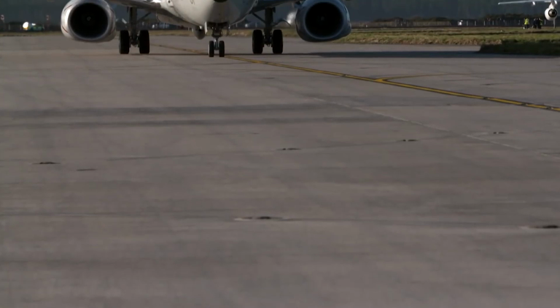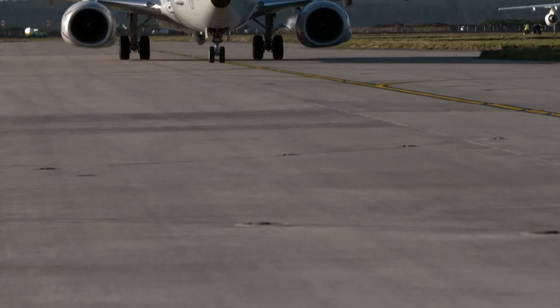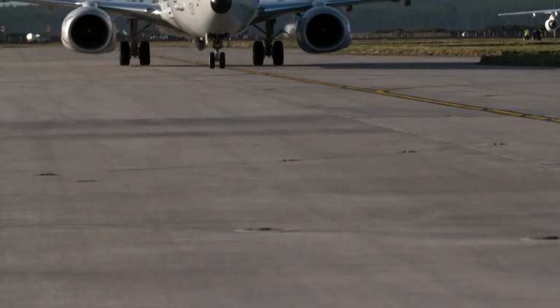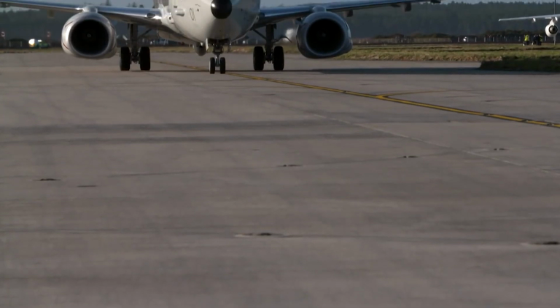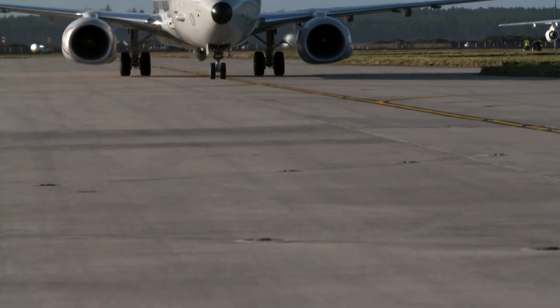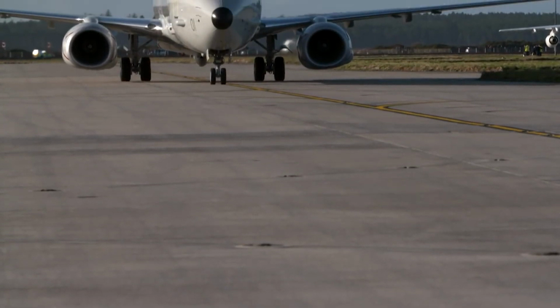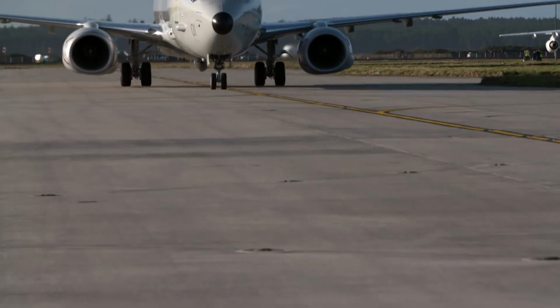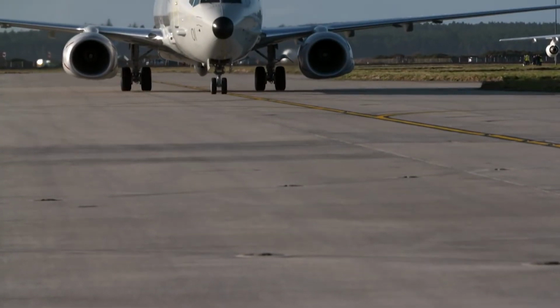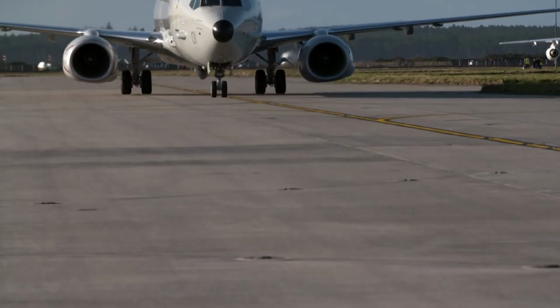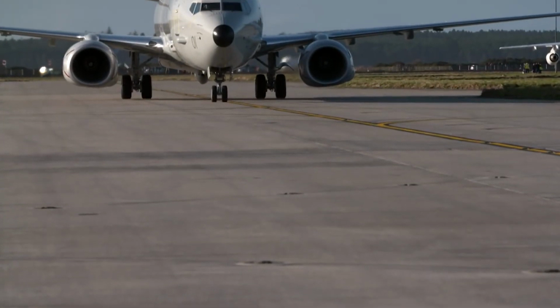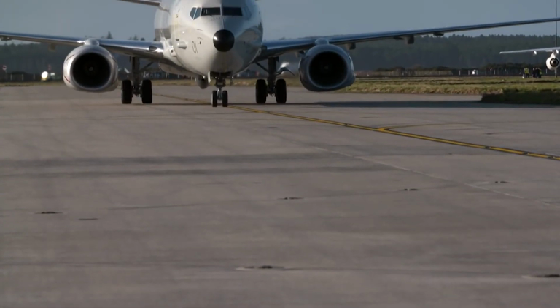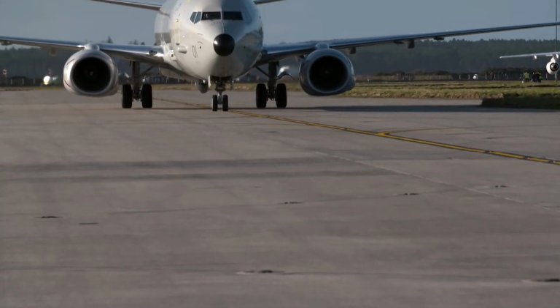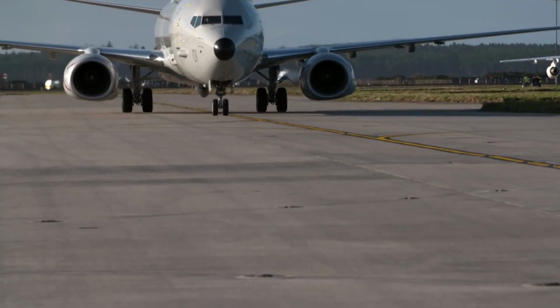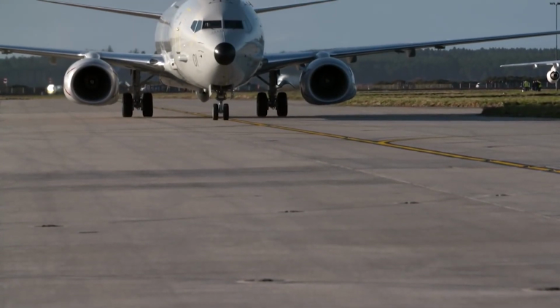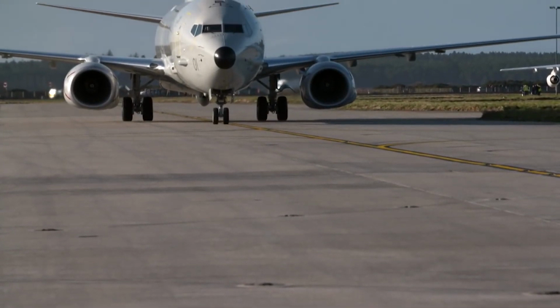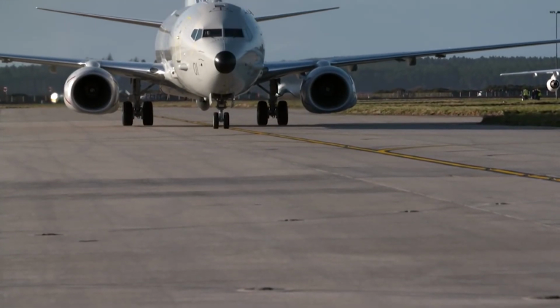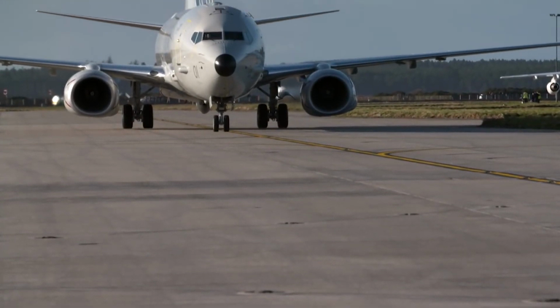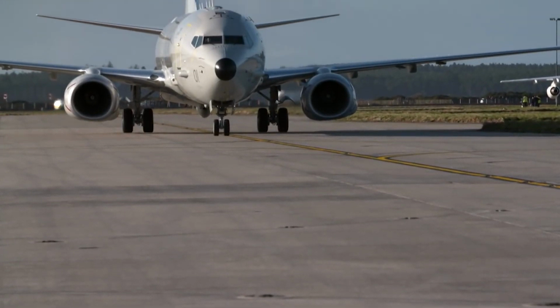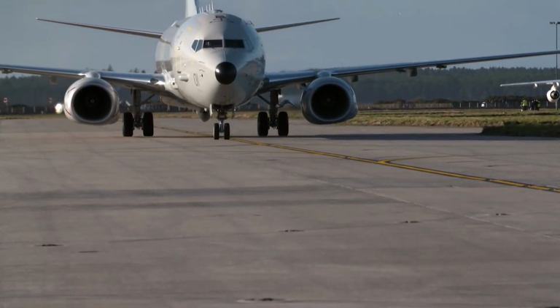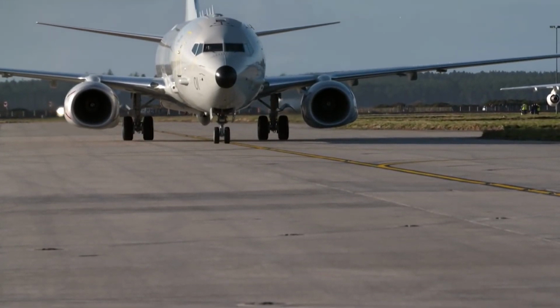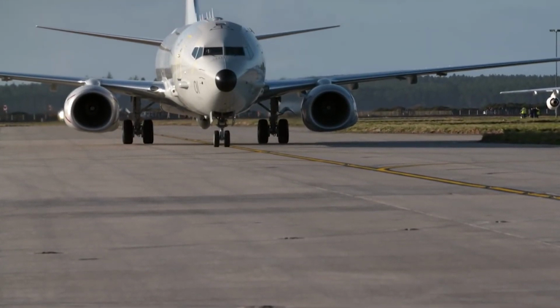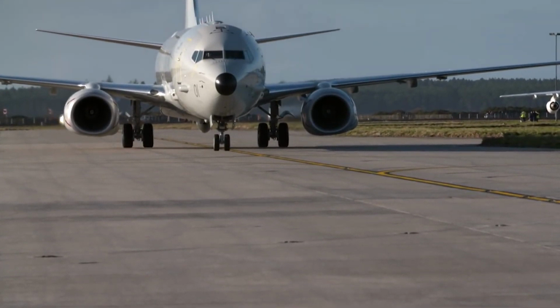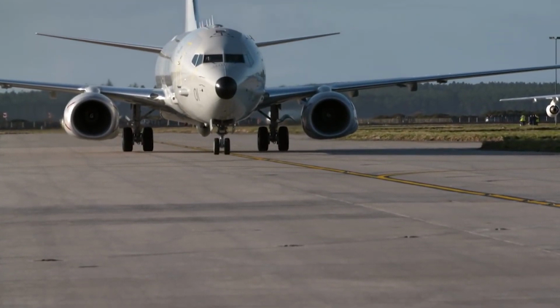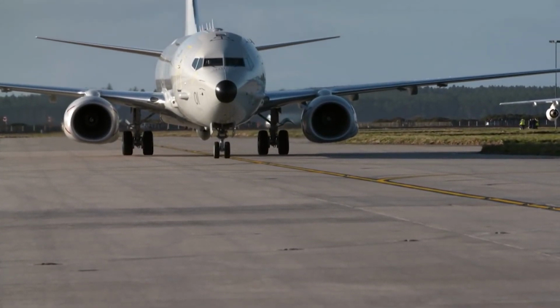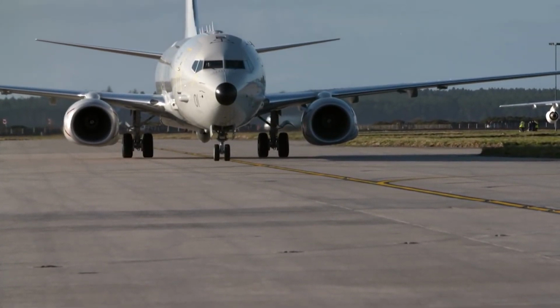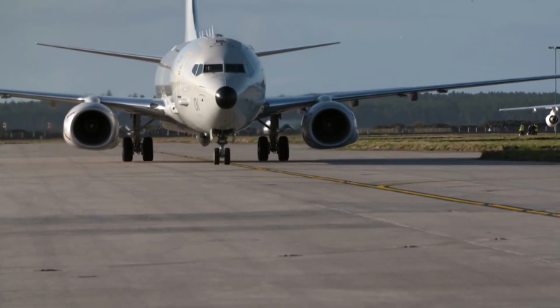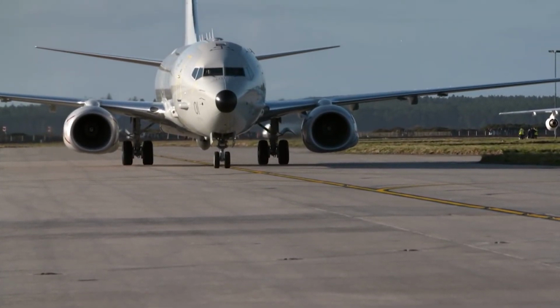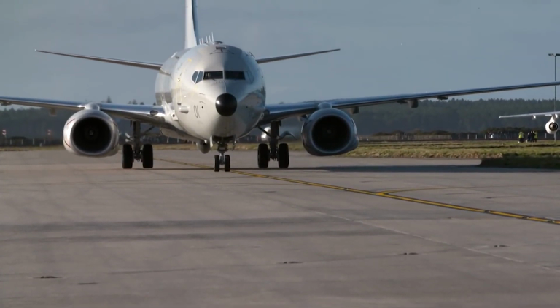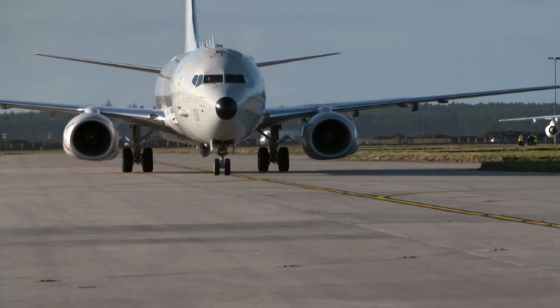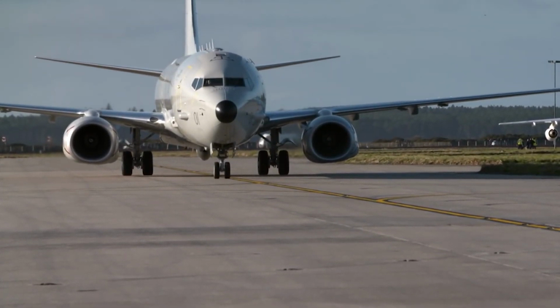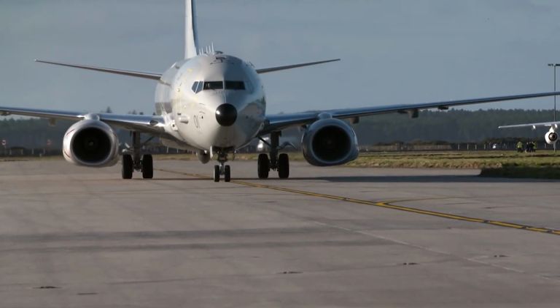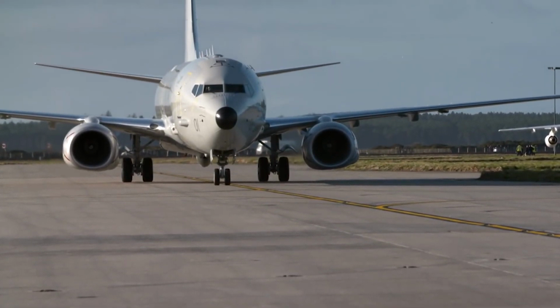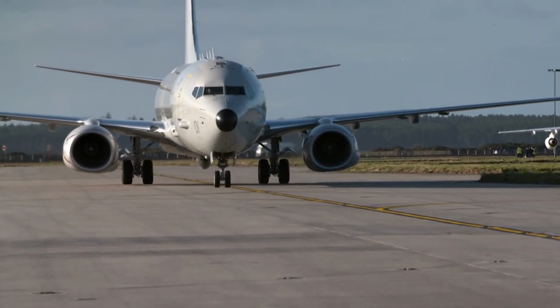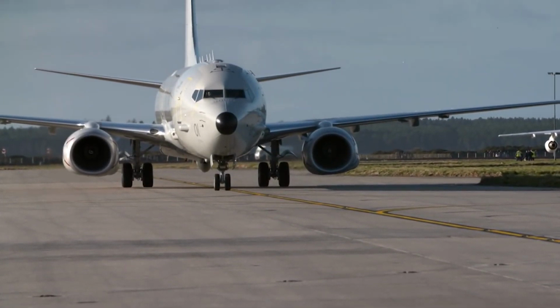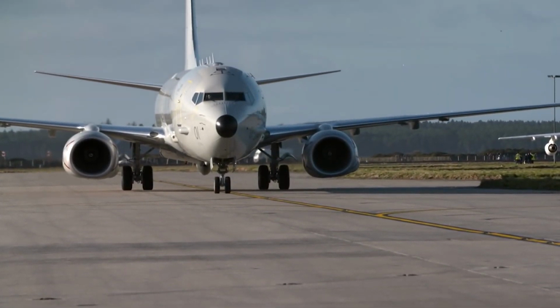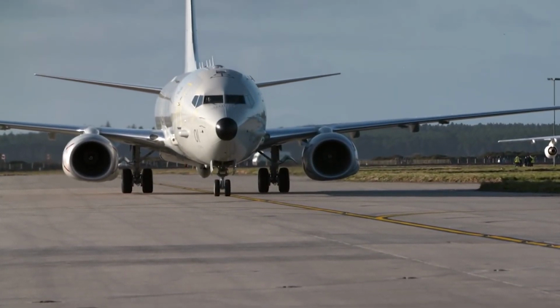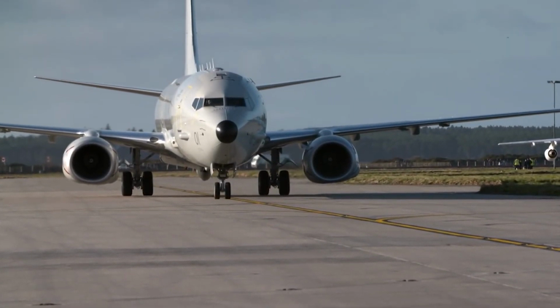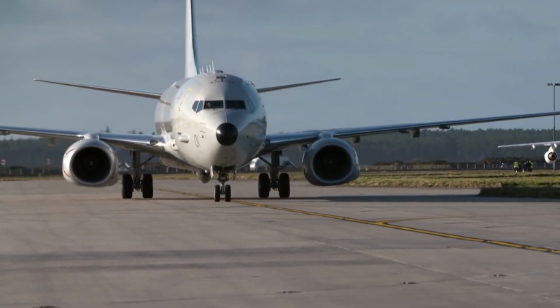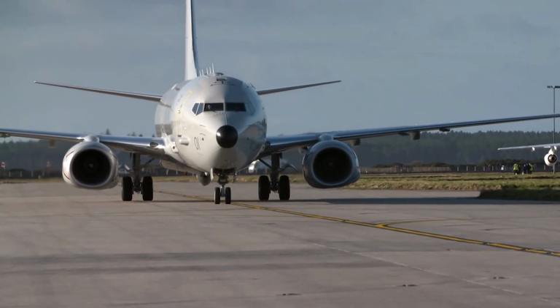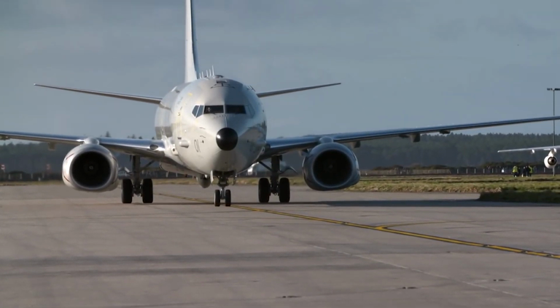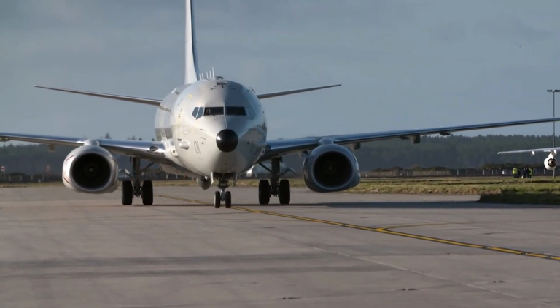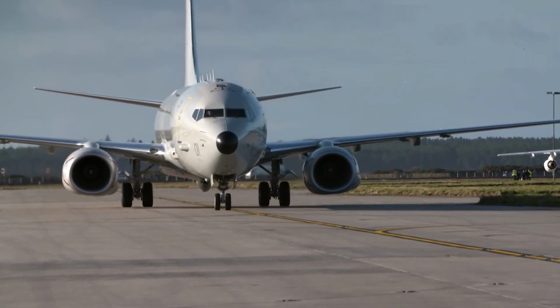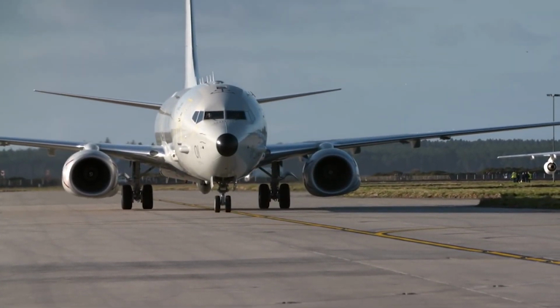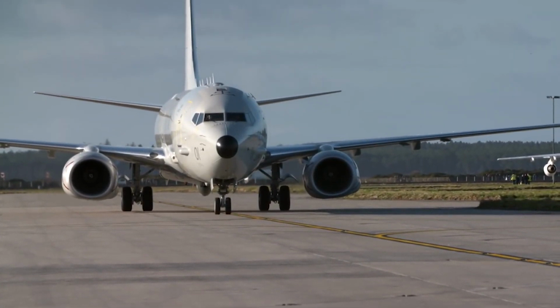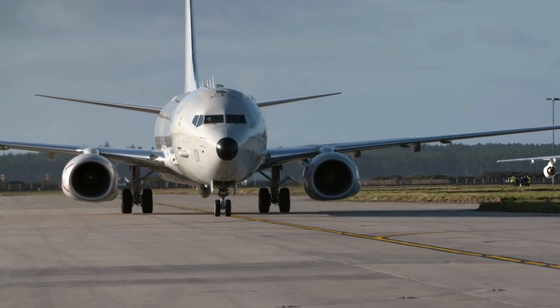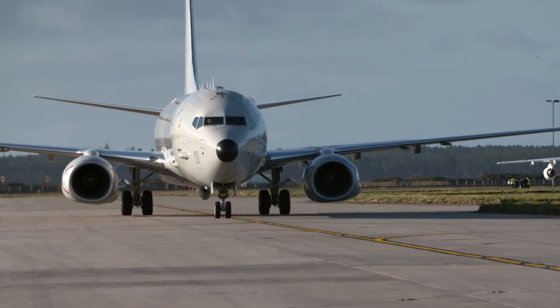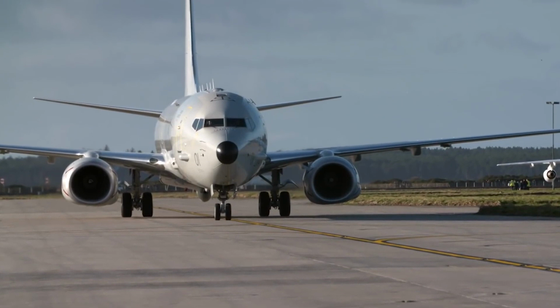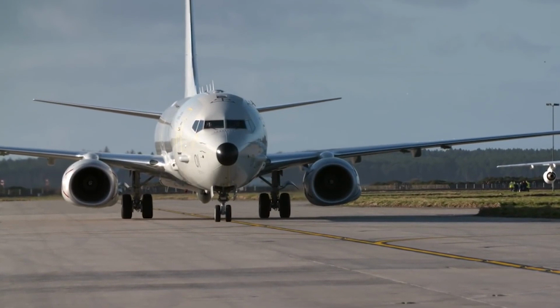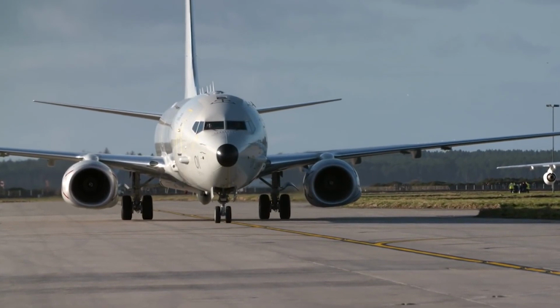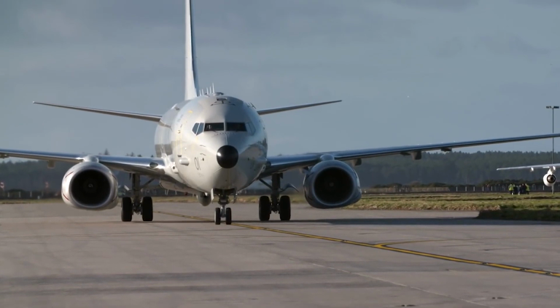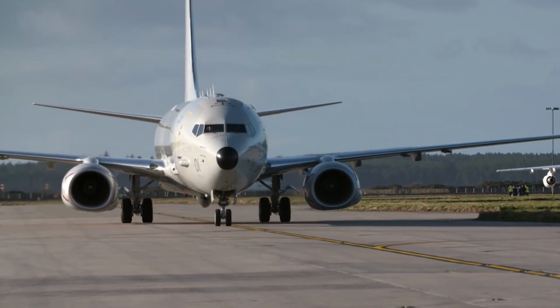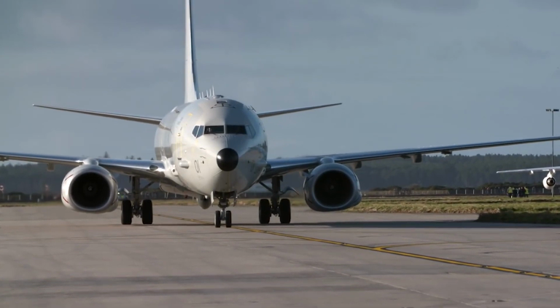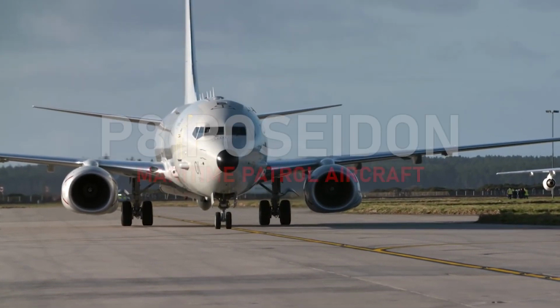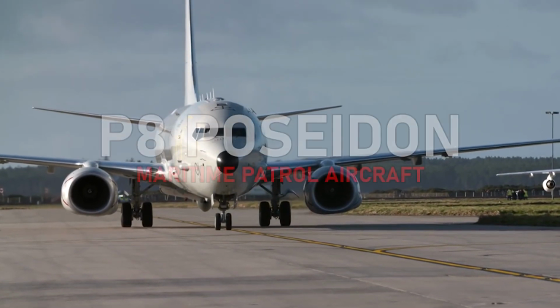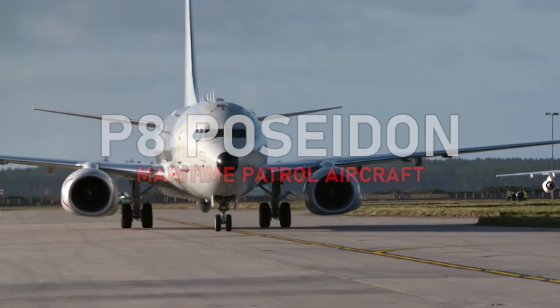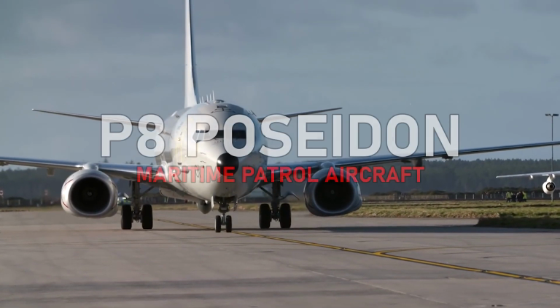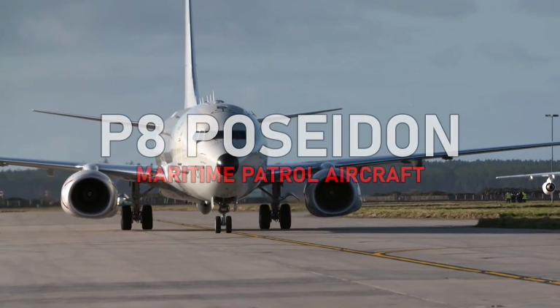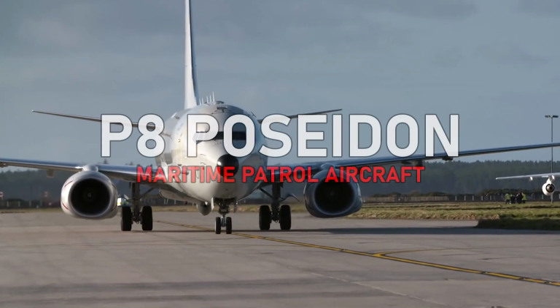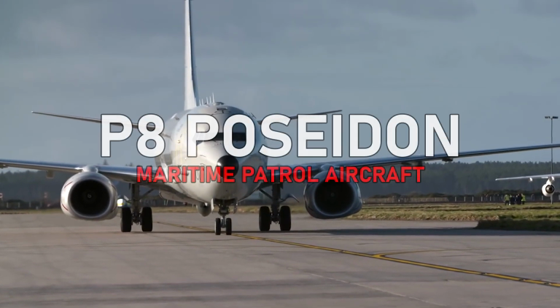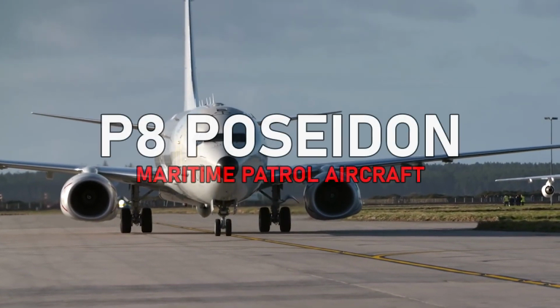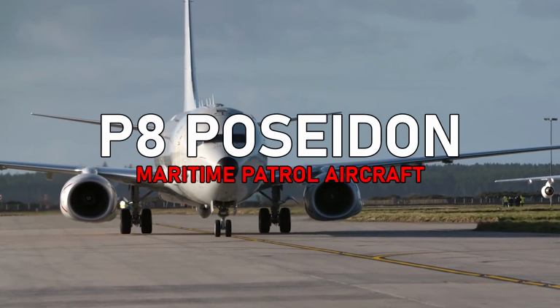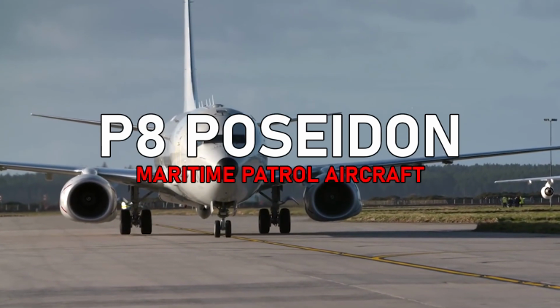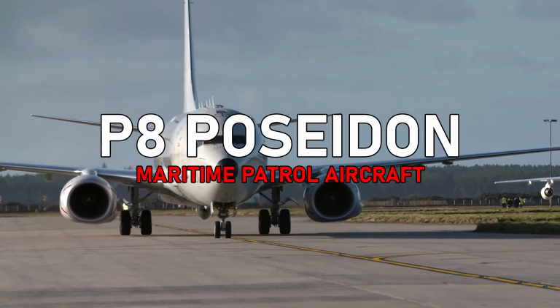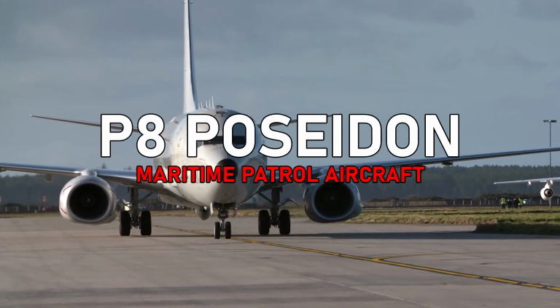Hi everyone. I haven't made a video in a while, so let's get started with the Royal Air Force's newest maritime patrol aircraft, the P-8 Poseidon.